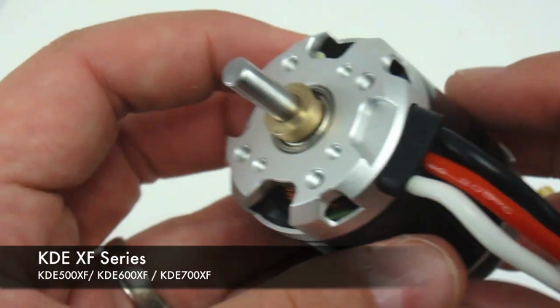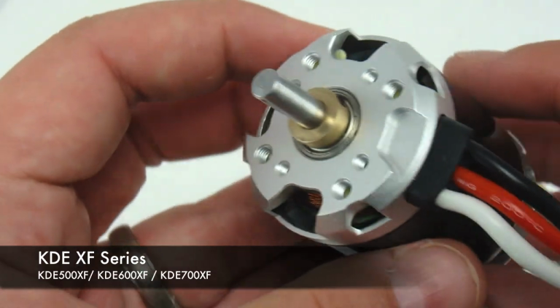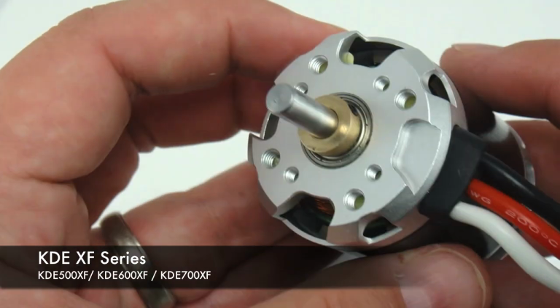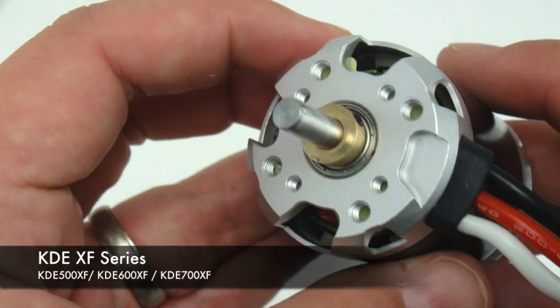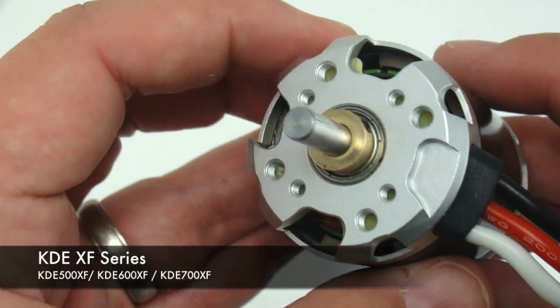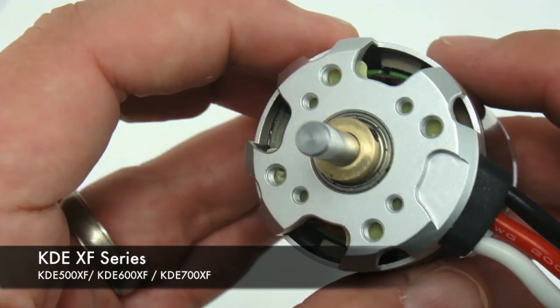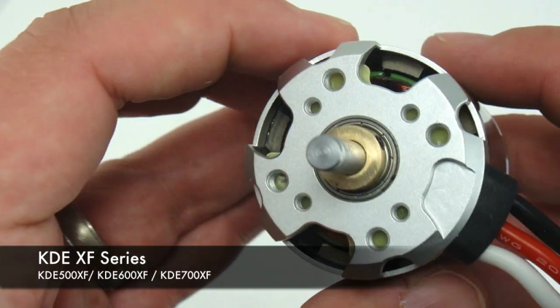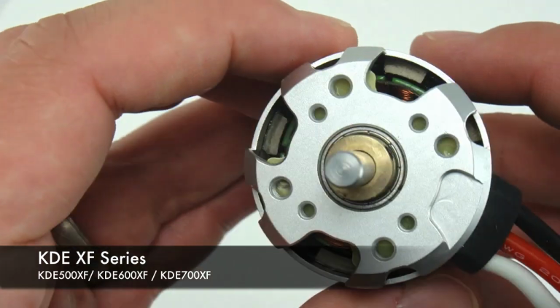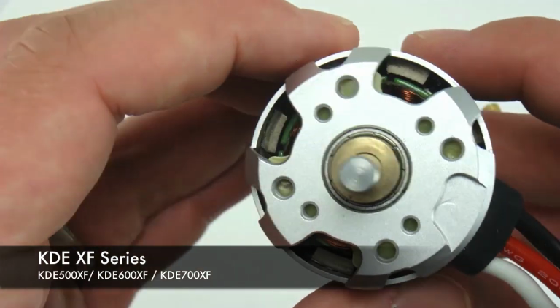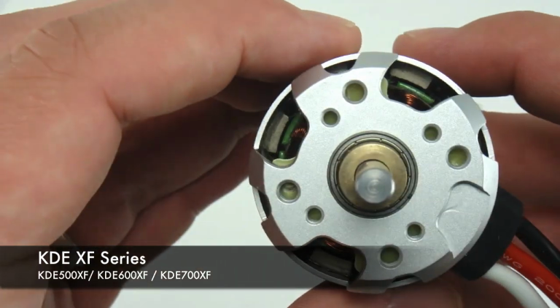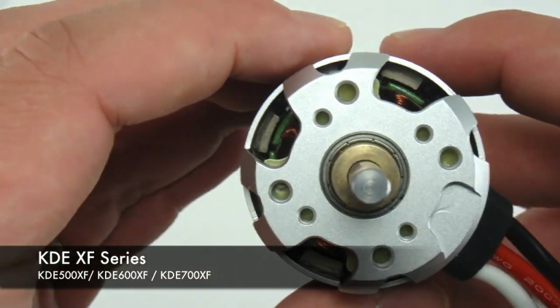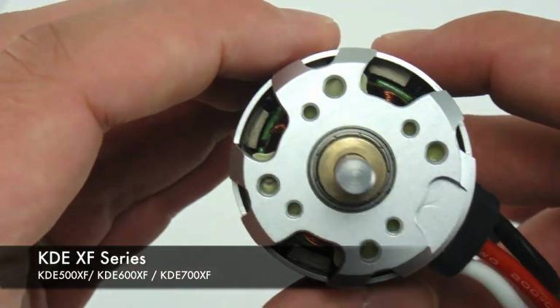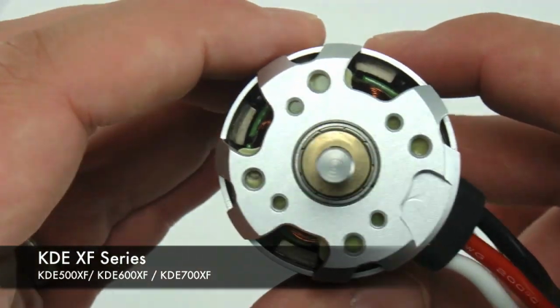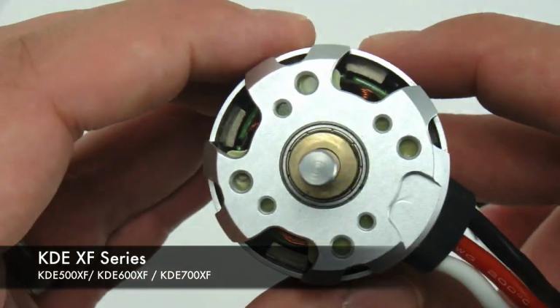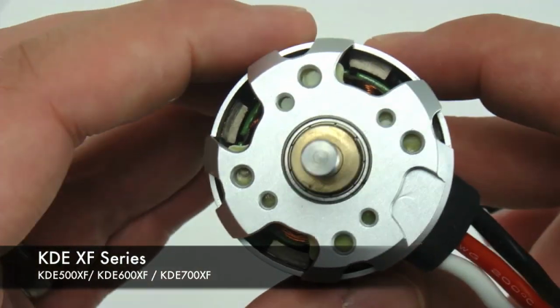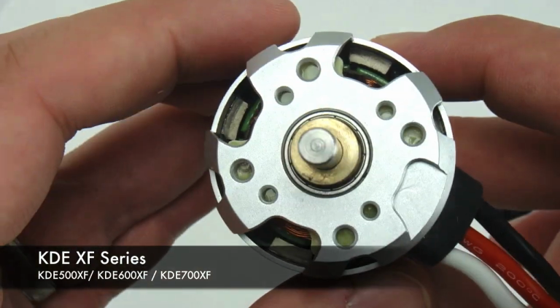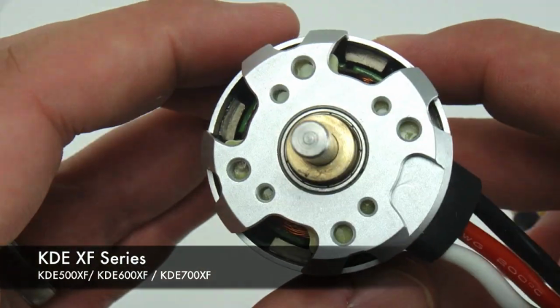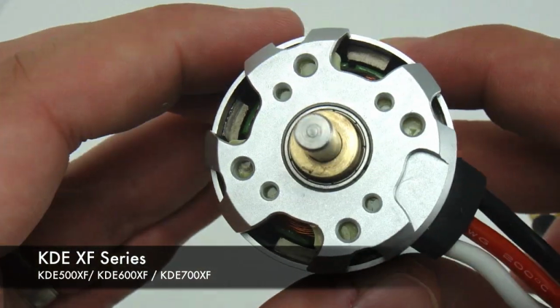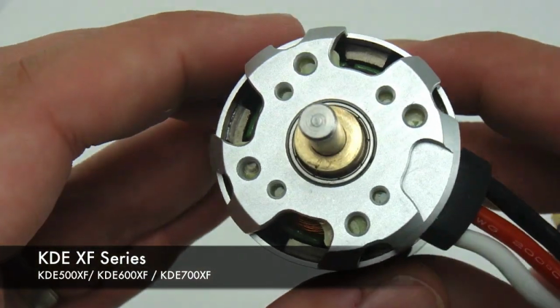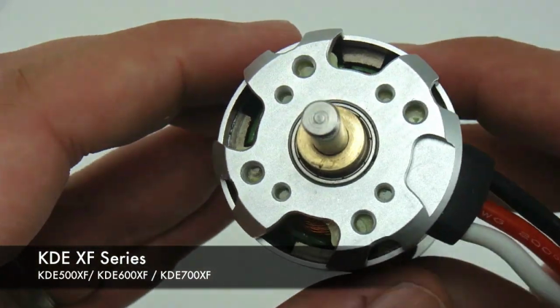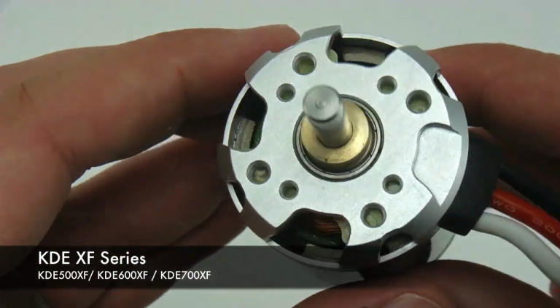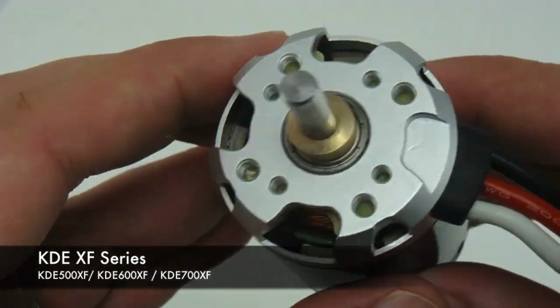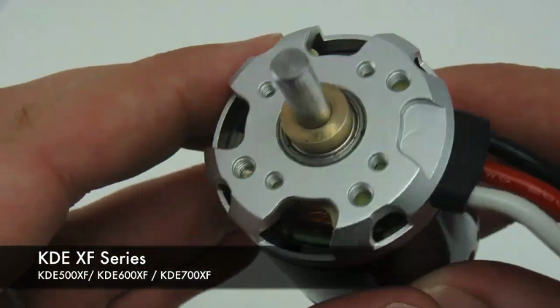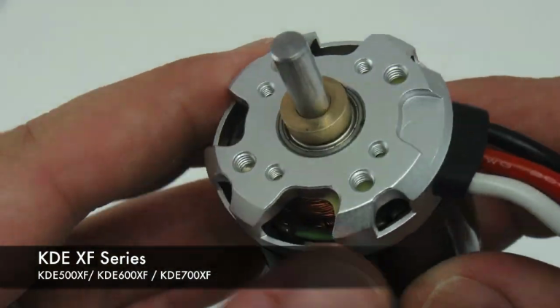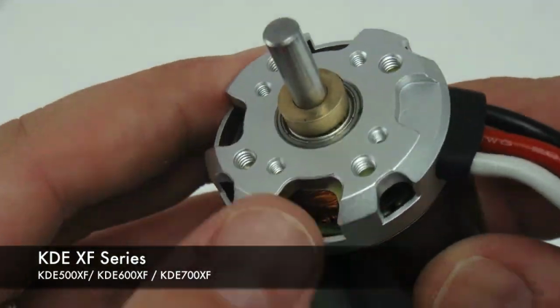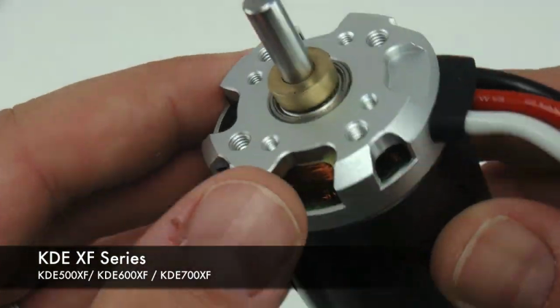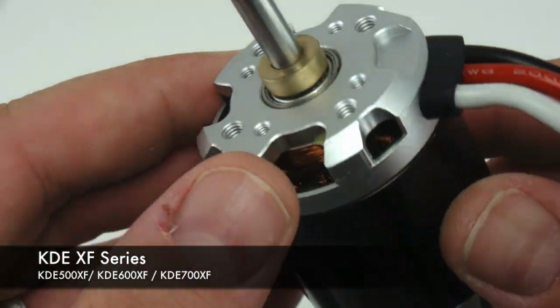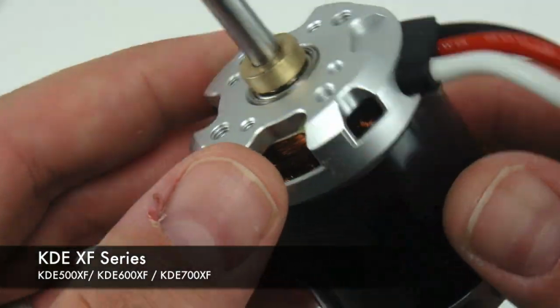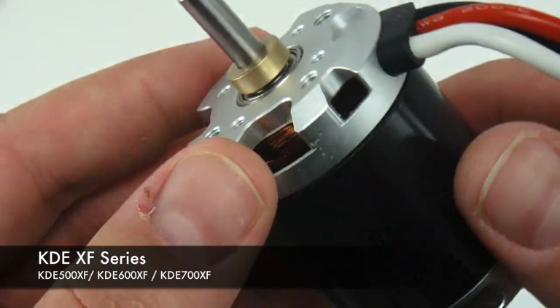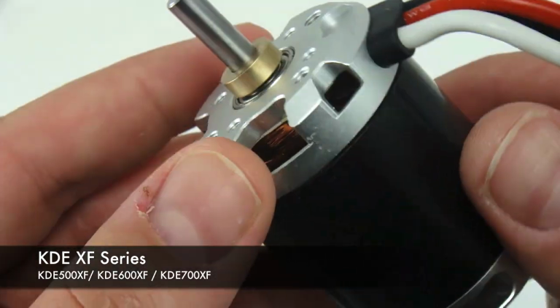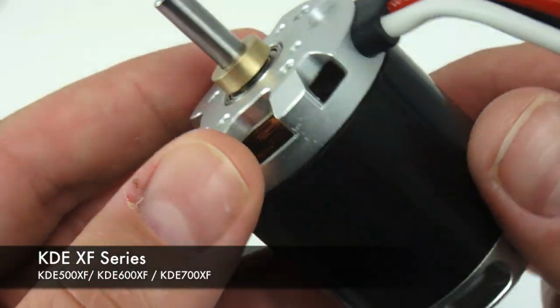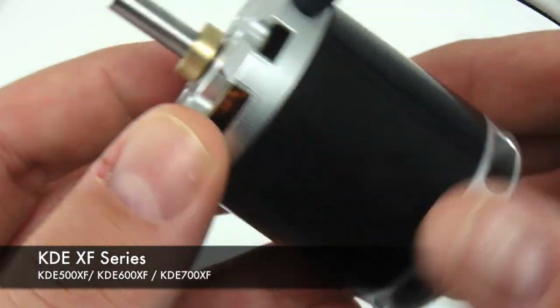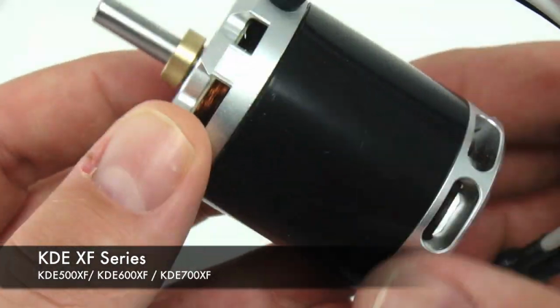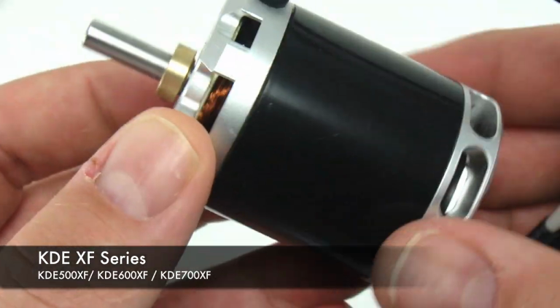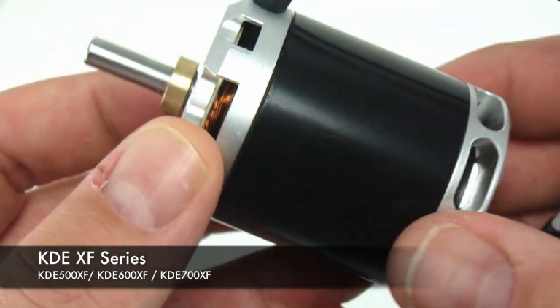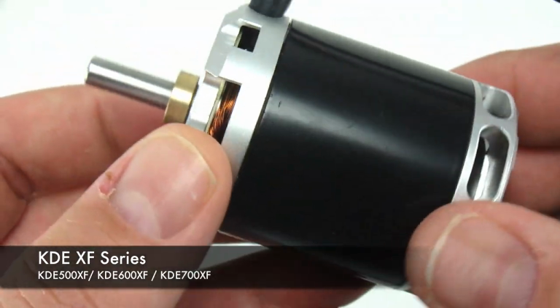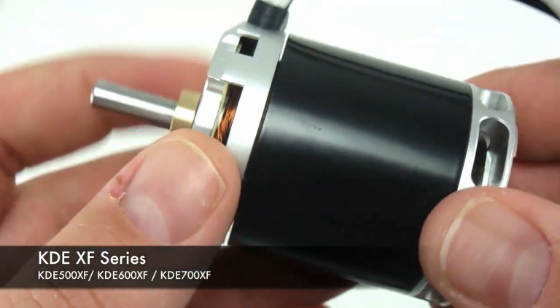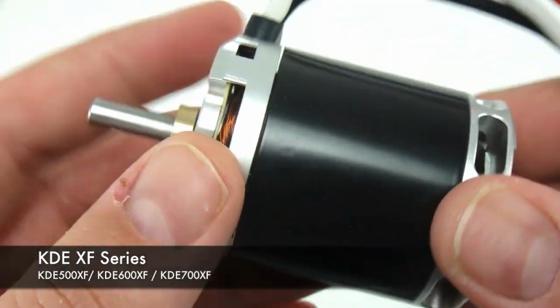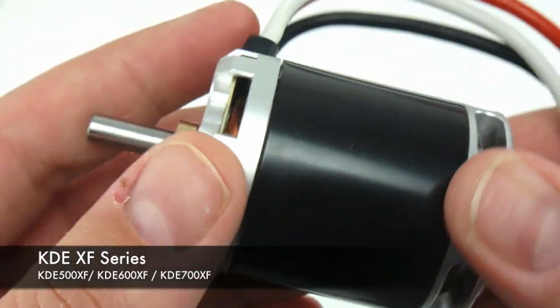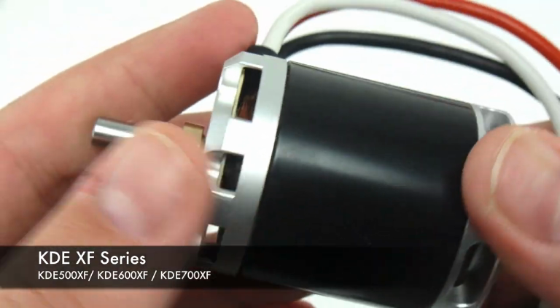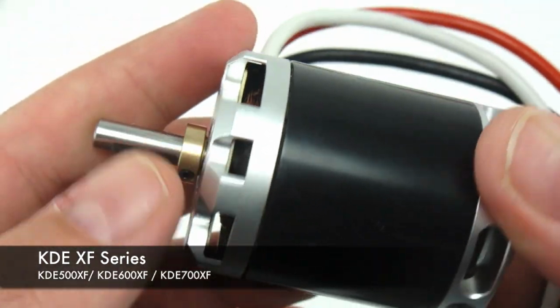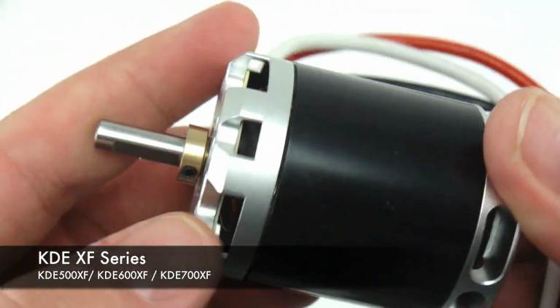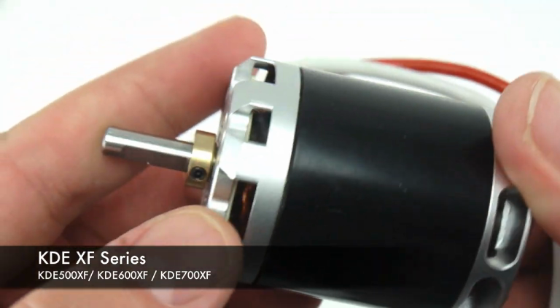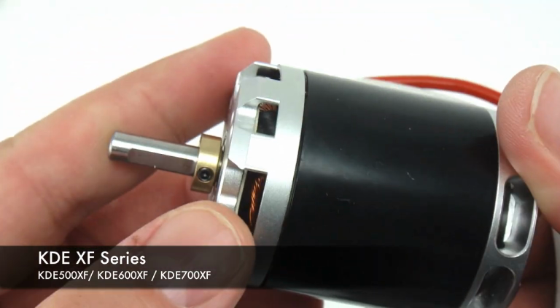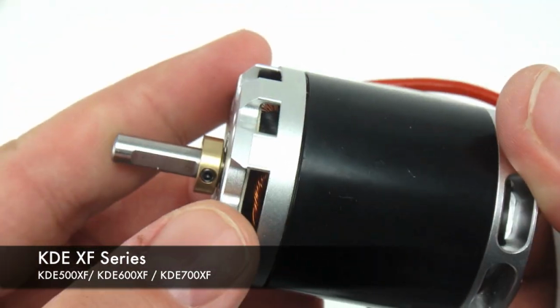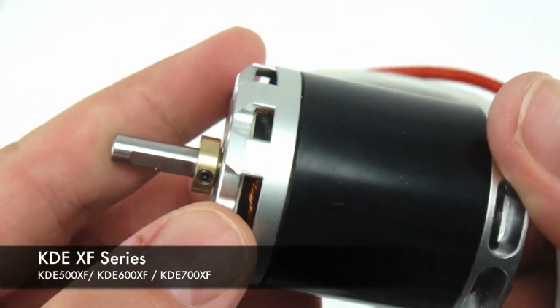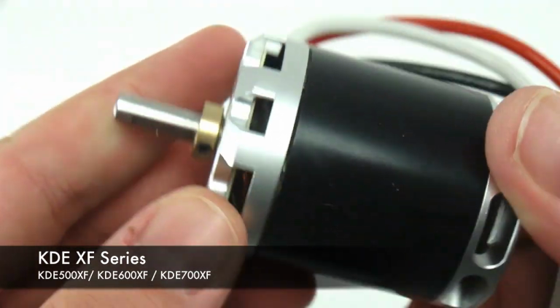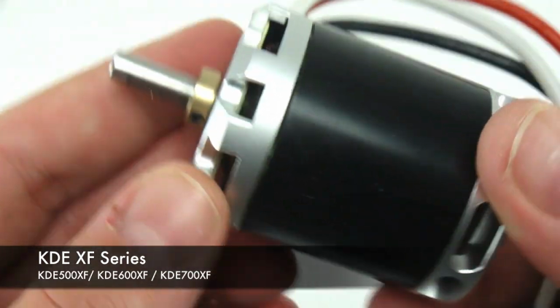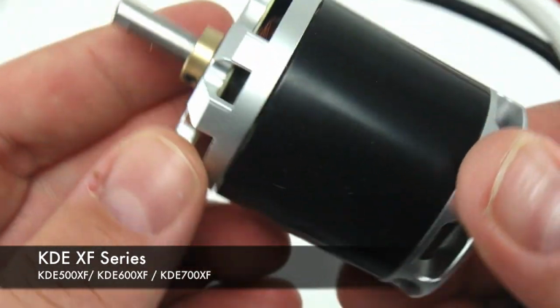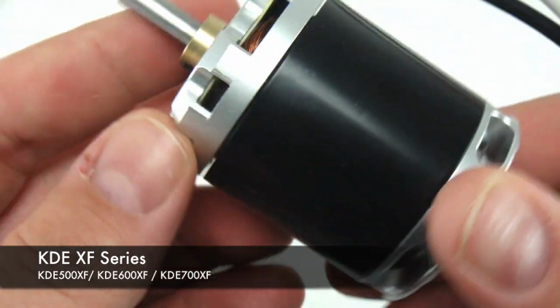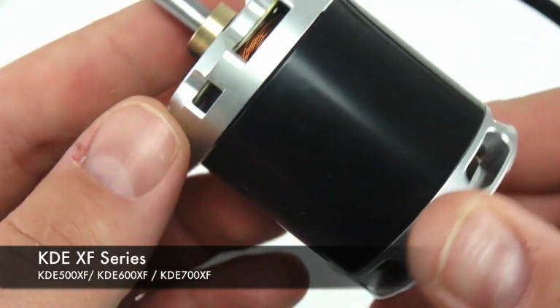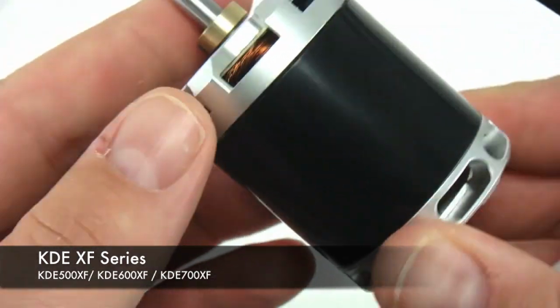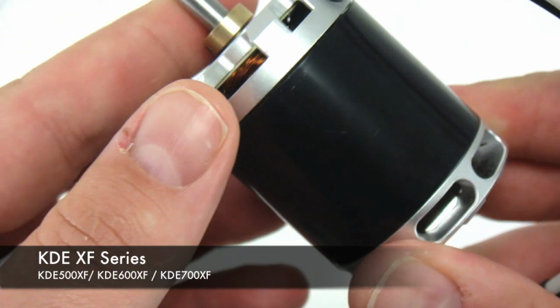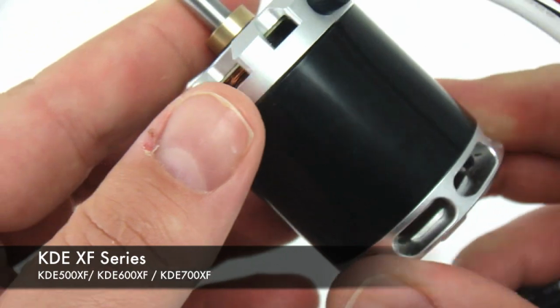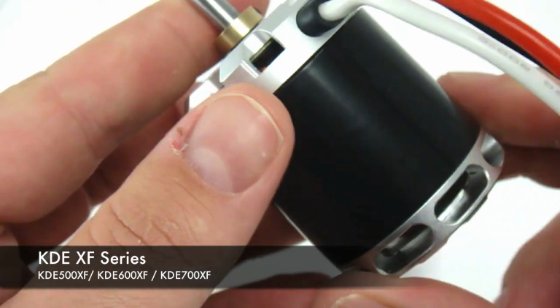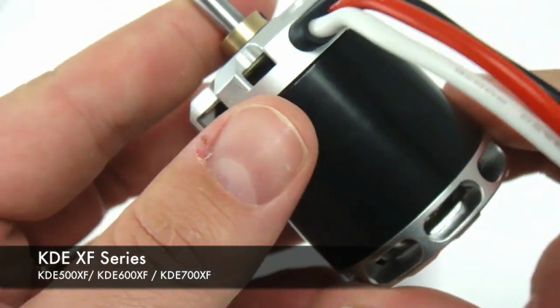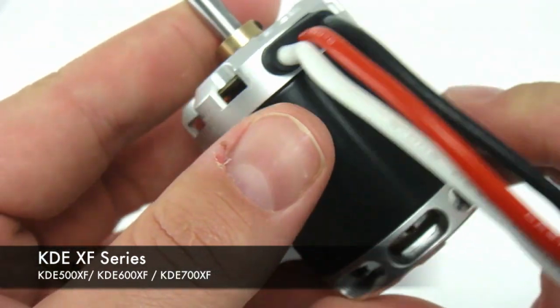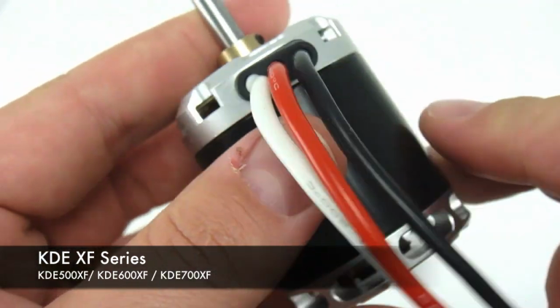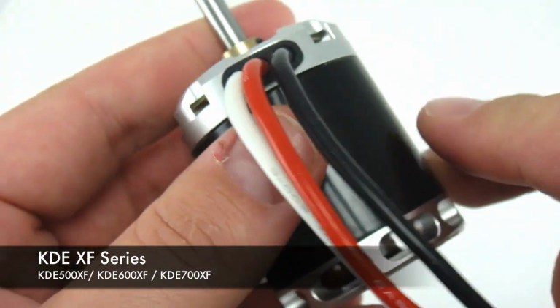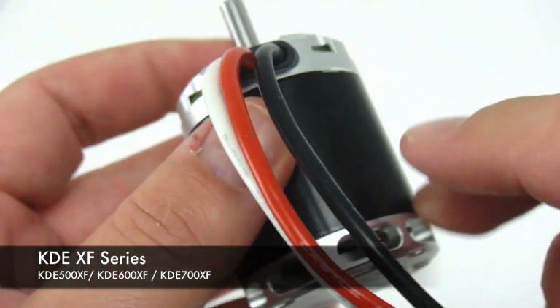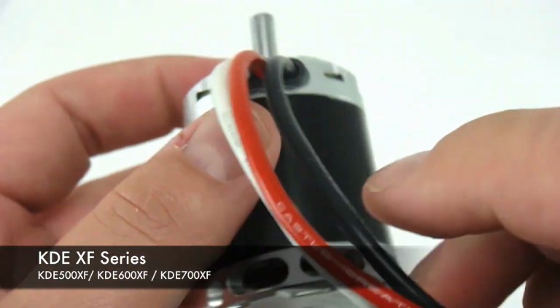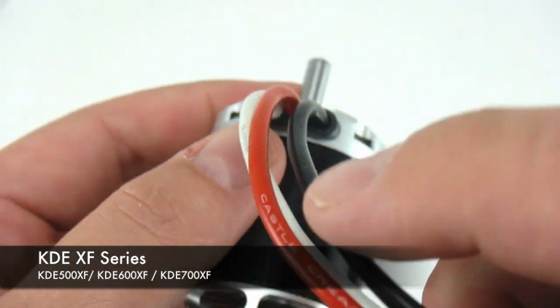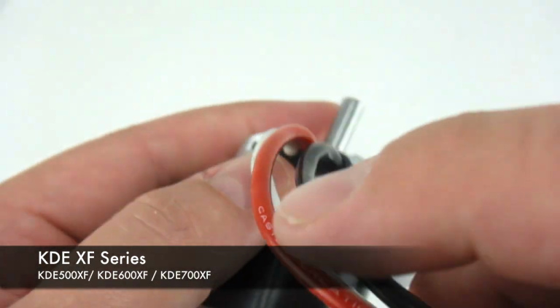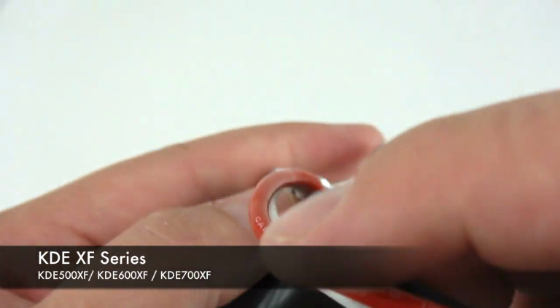Each motor comes with bullet connectors attached to the wires, and also includes bullet connectors for the ESC inside the box.